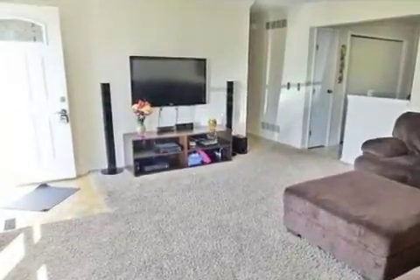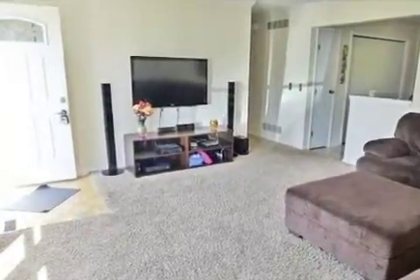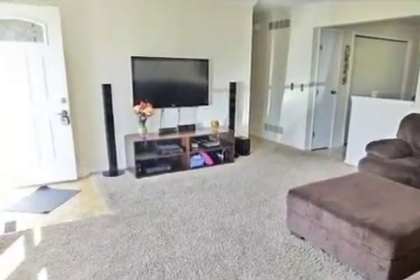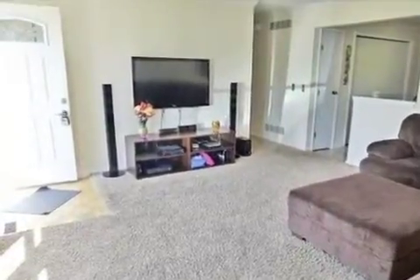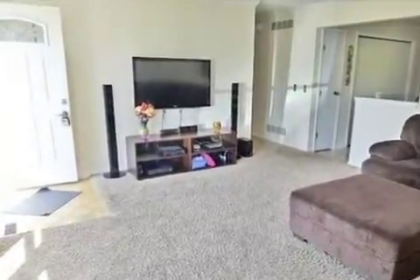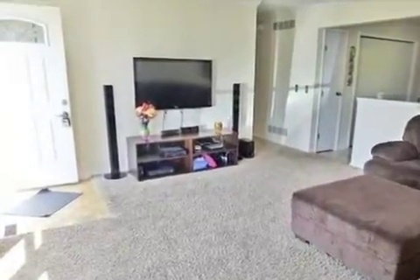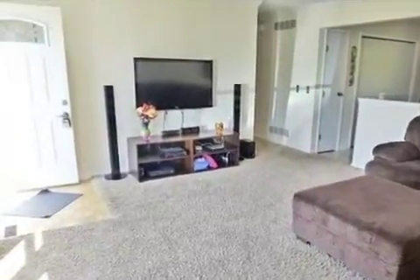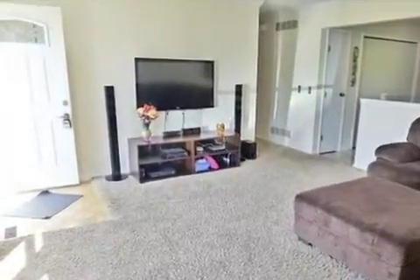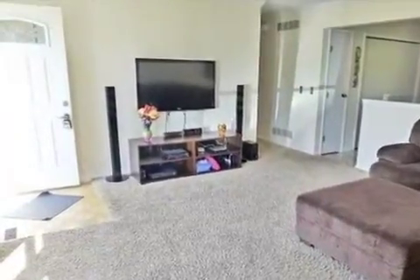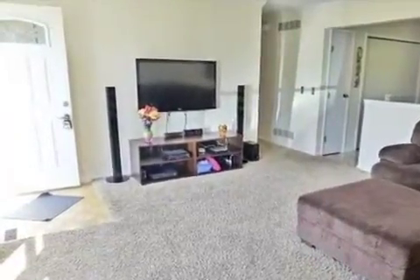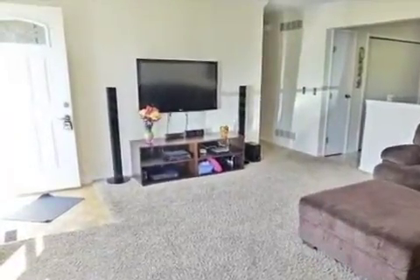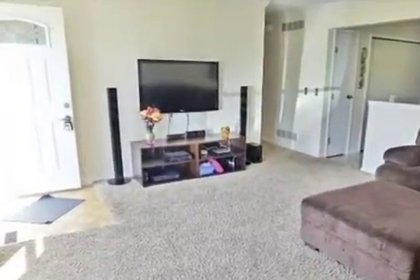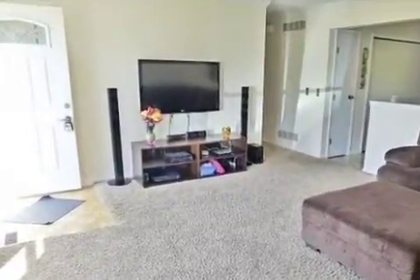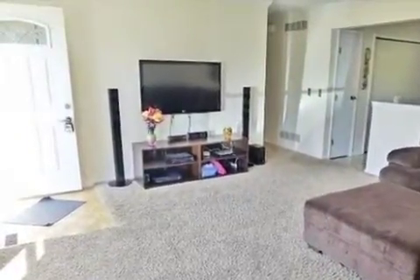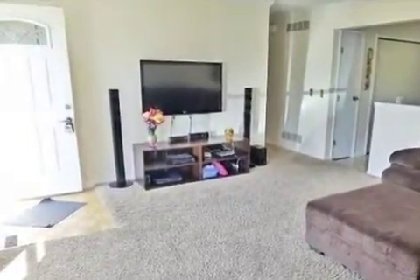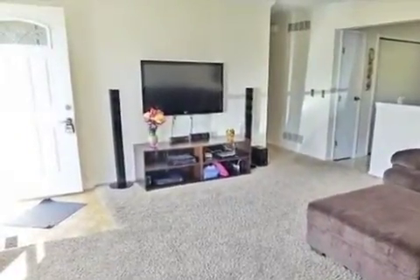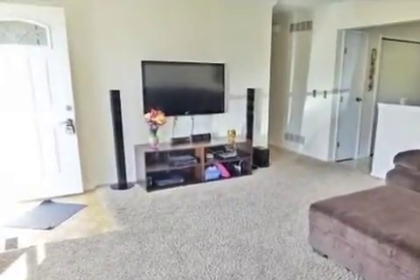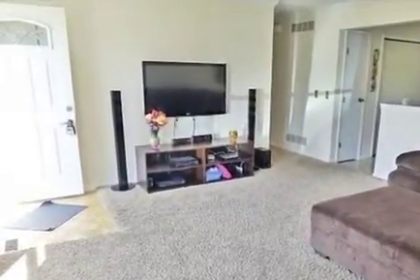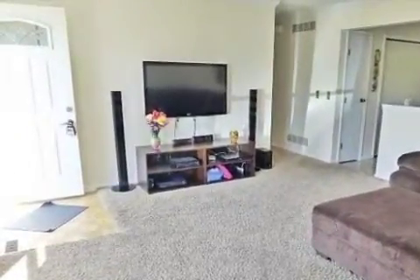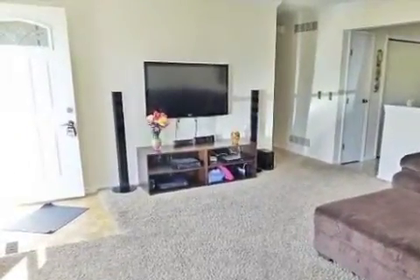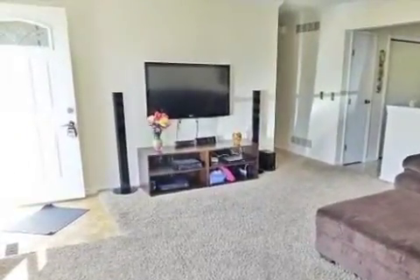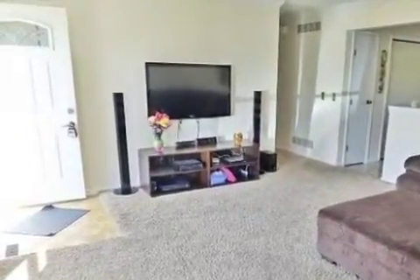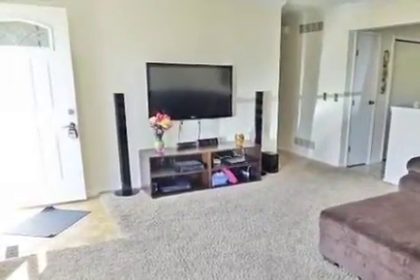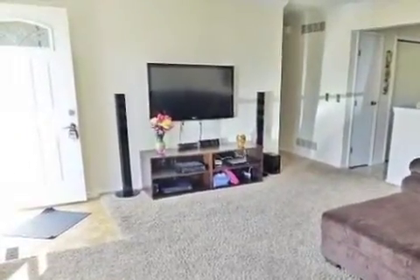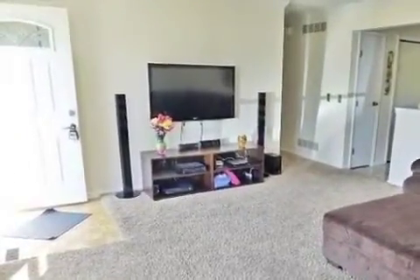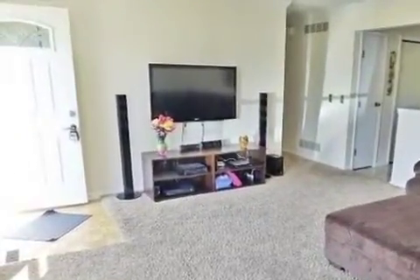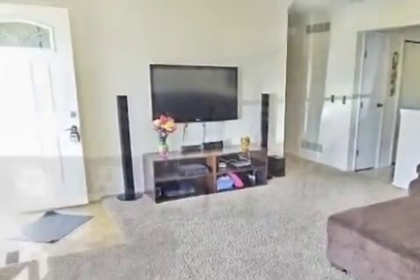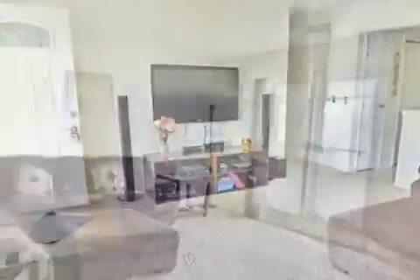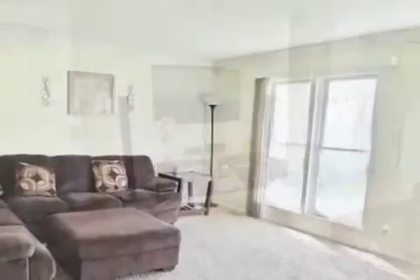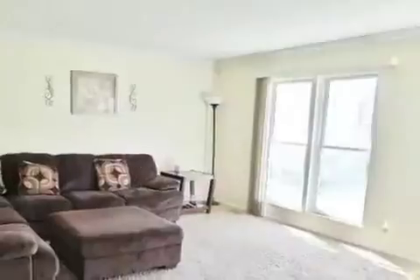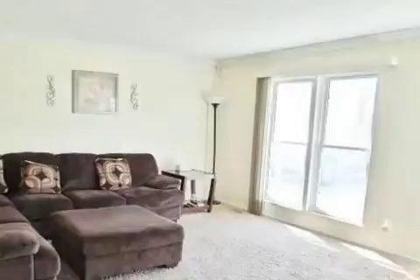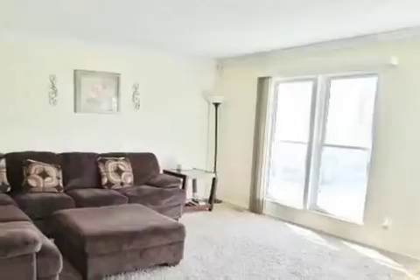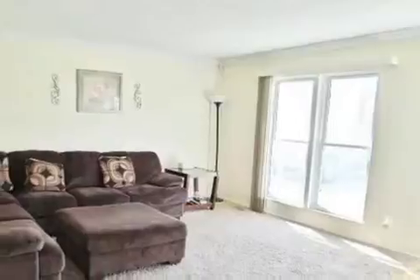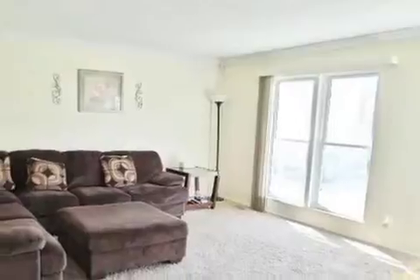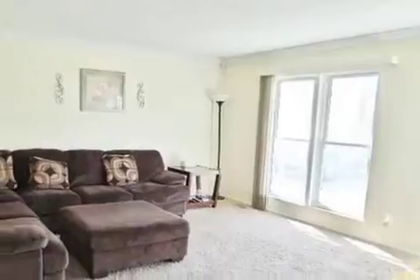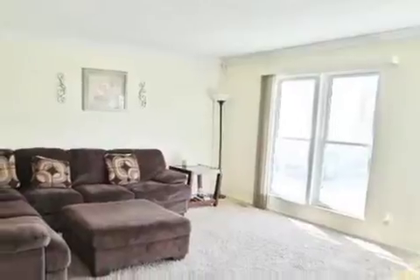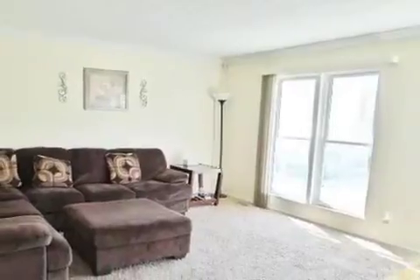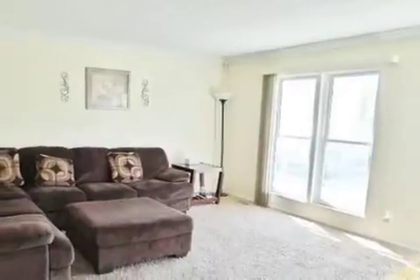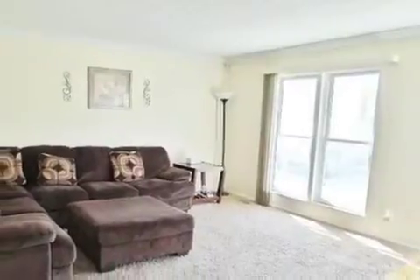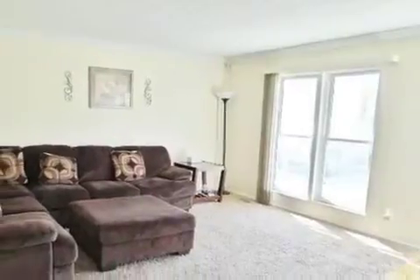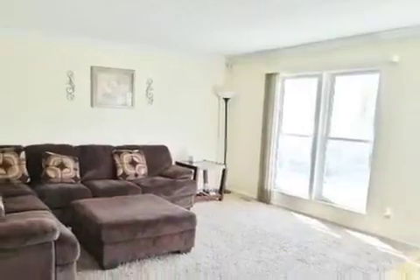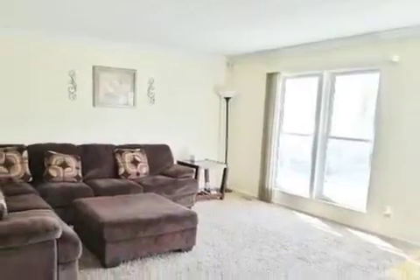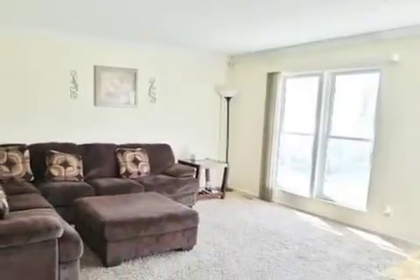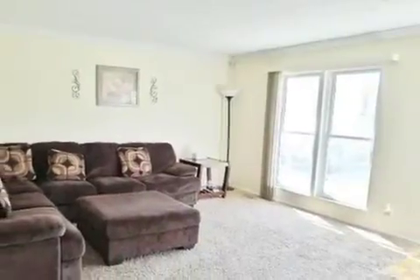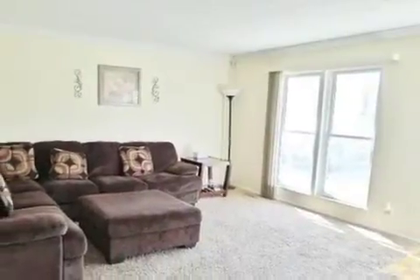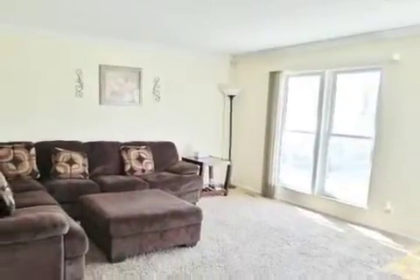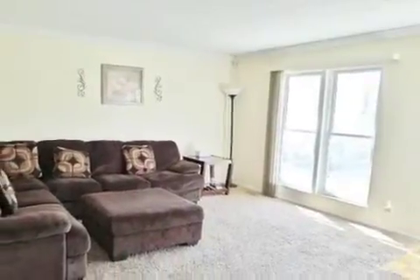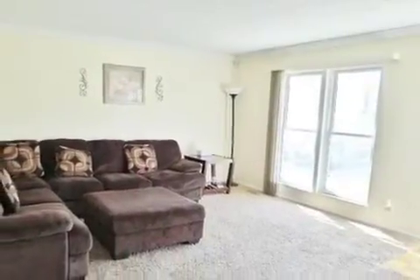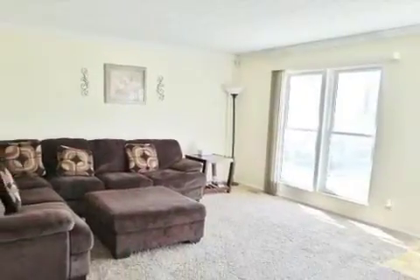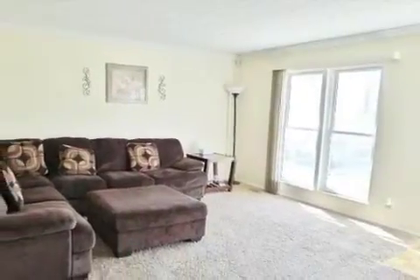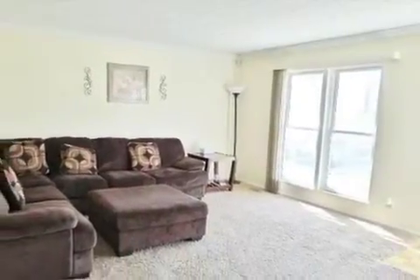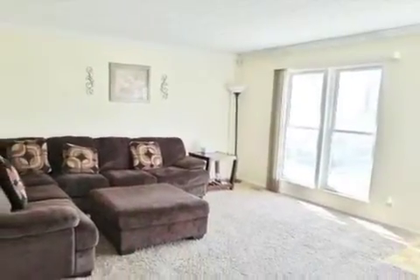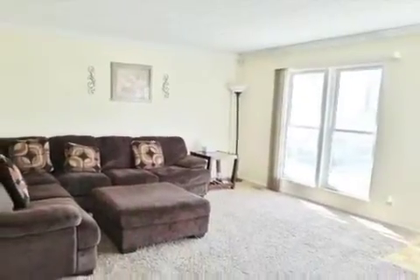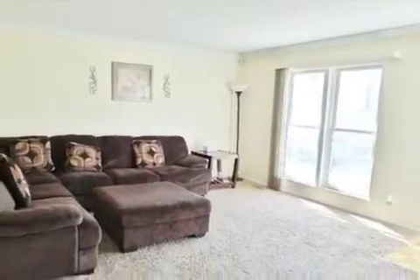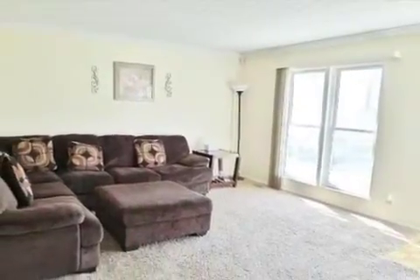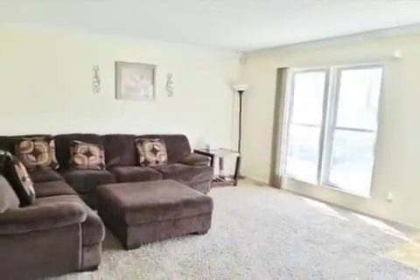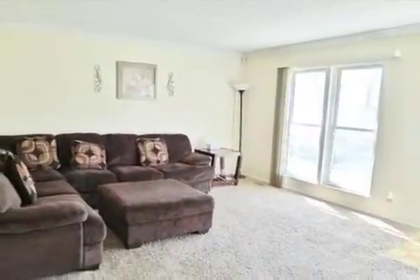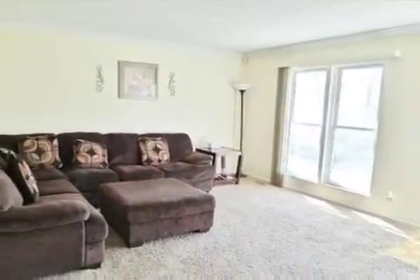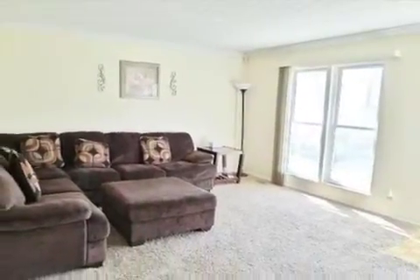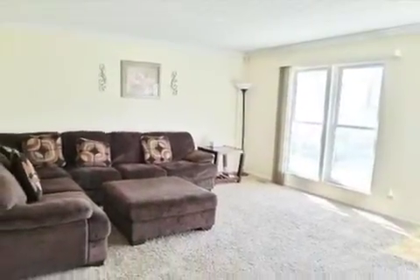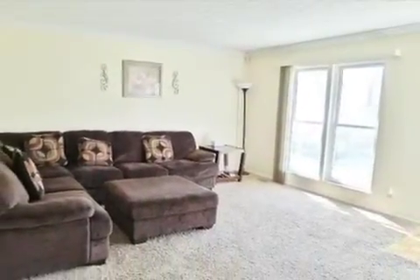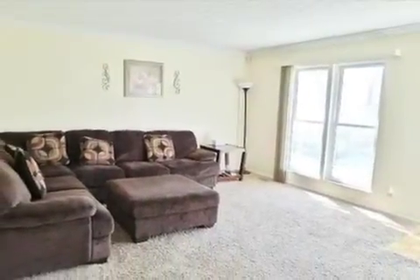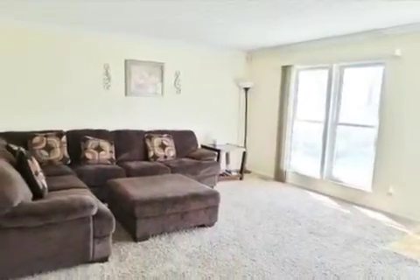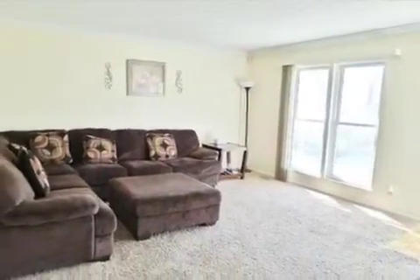On the outside, this property features a fenced yard, a patio, and a cul-de-sac location.